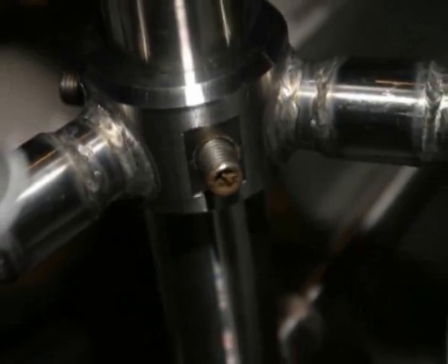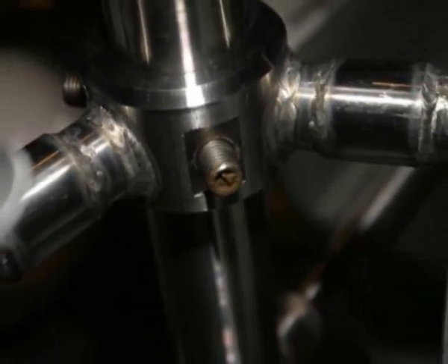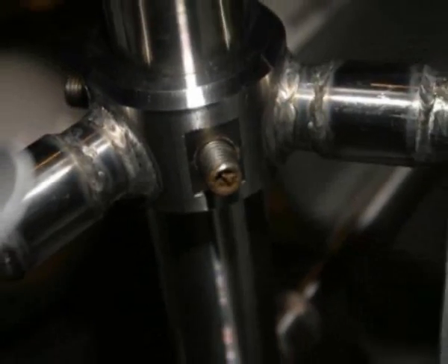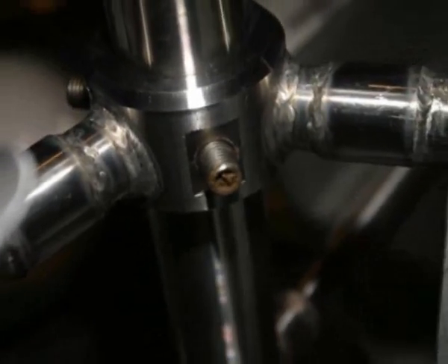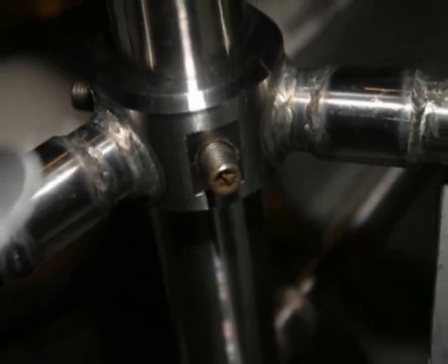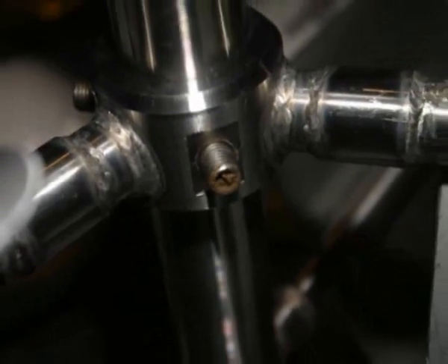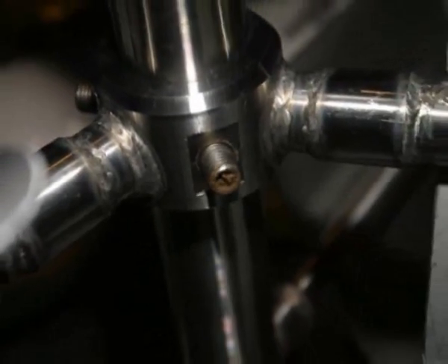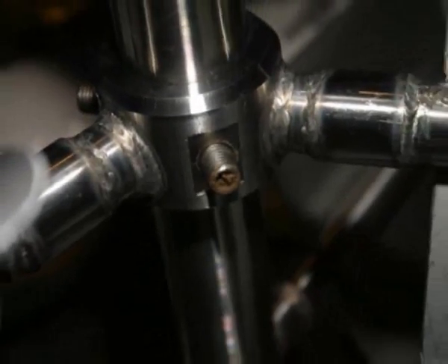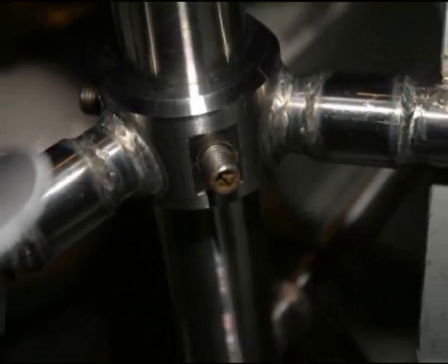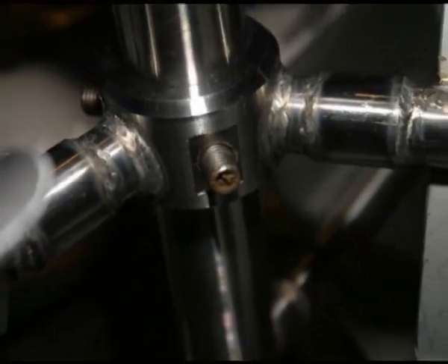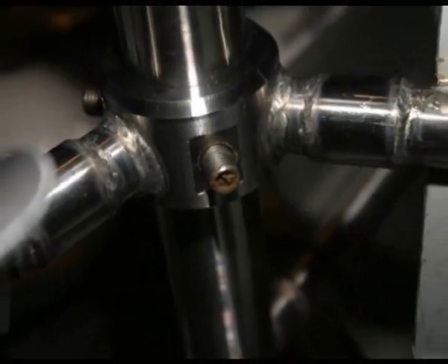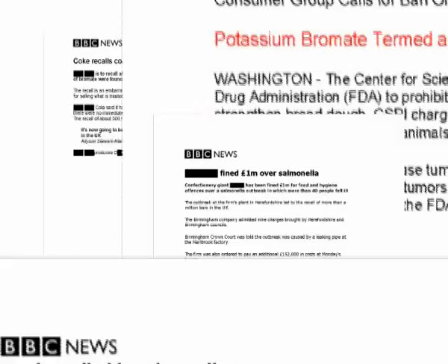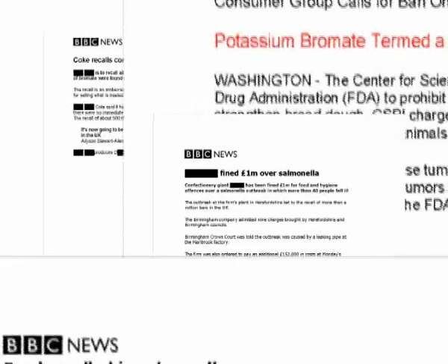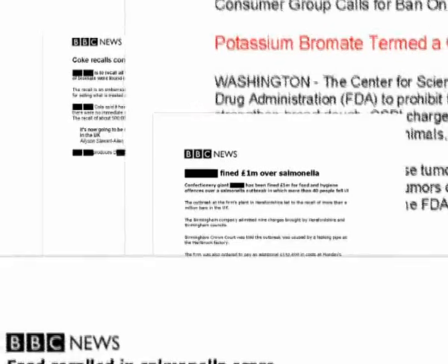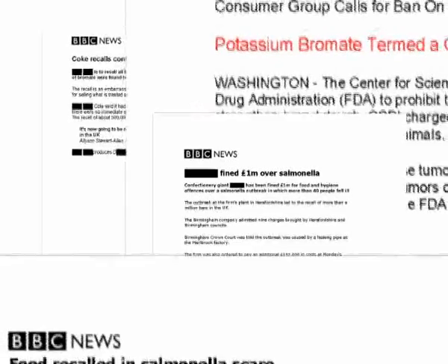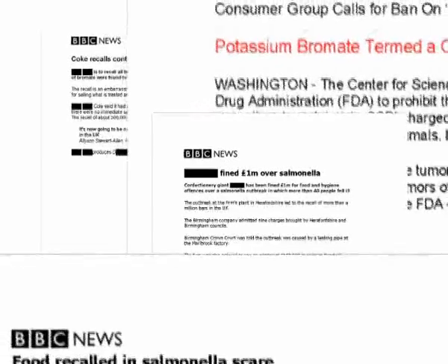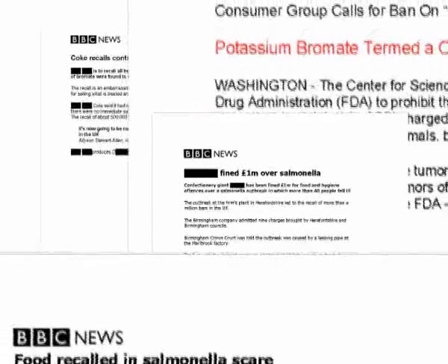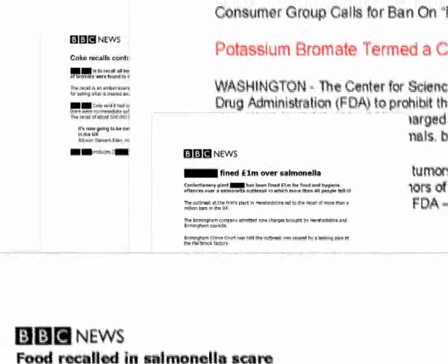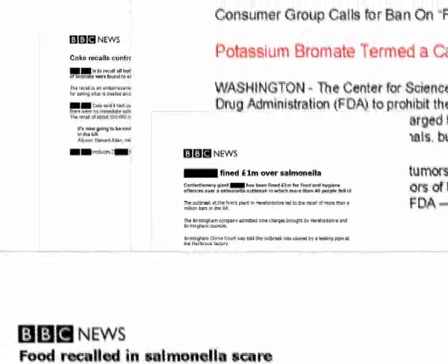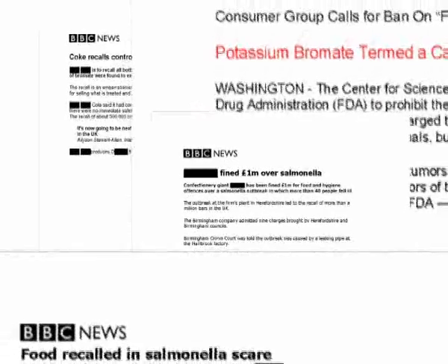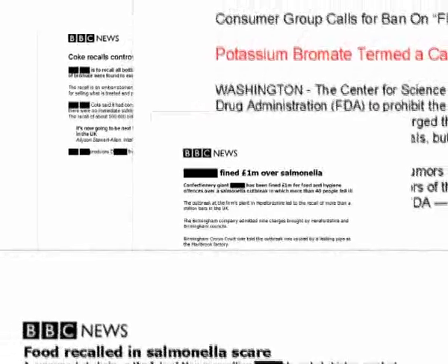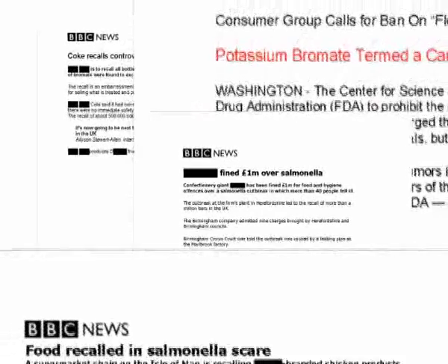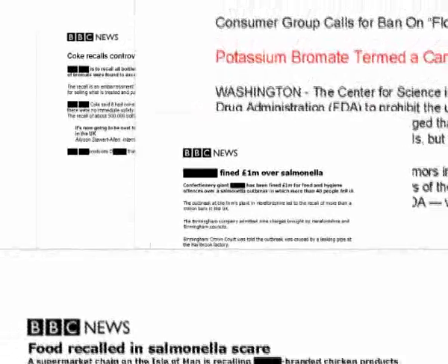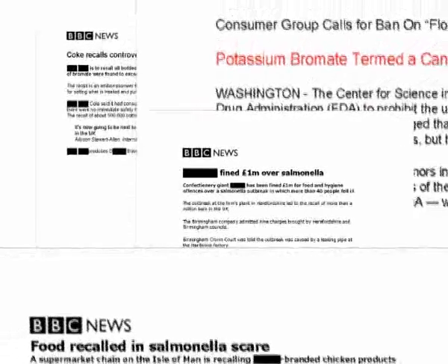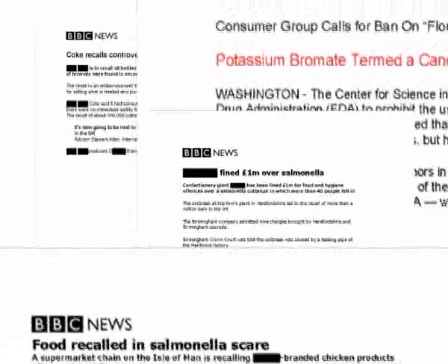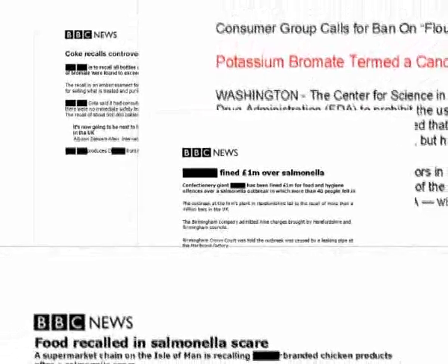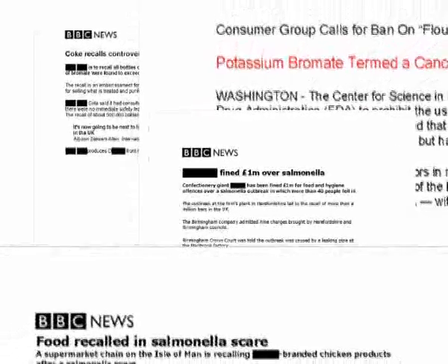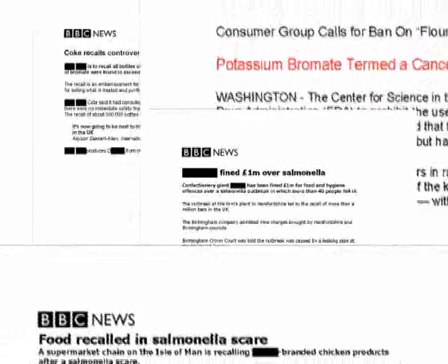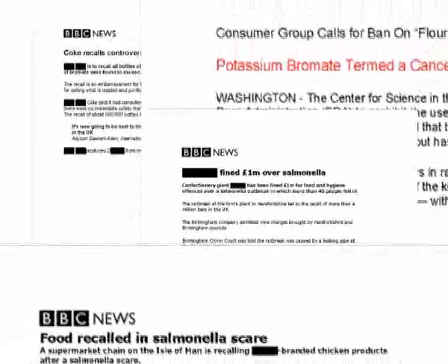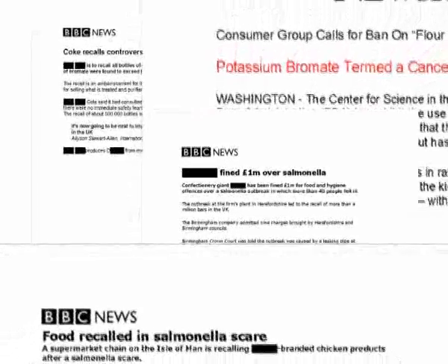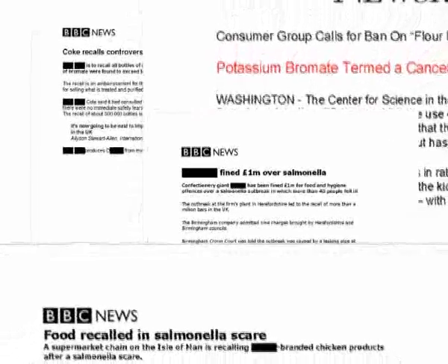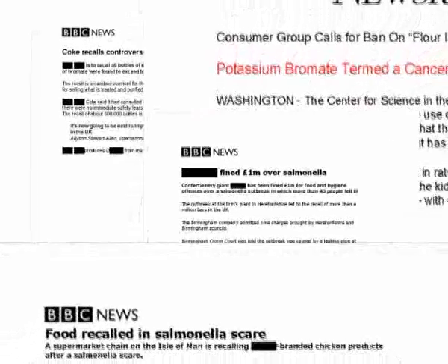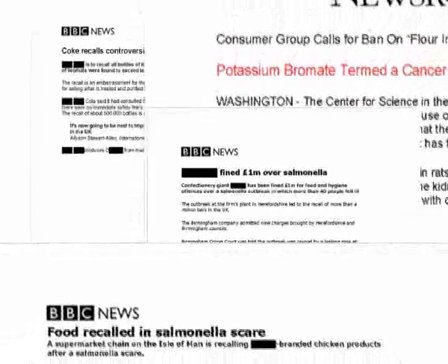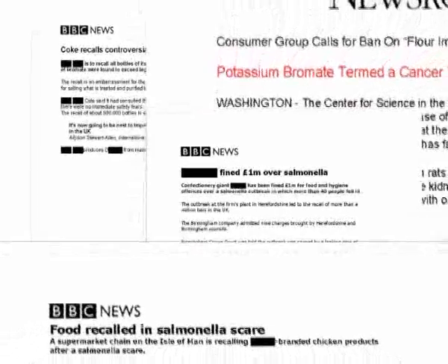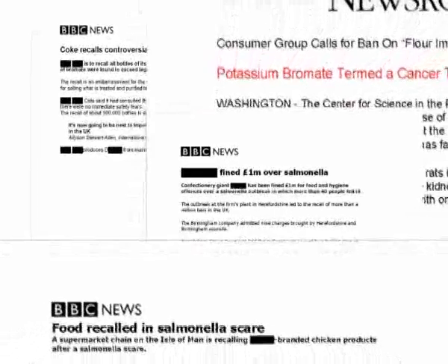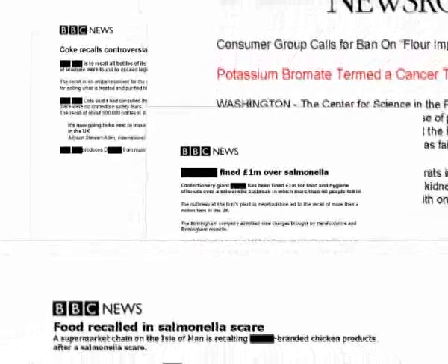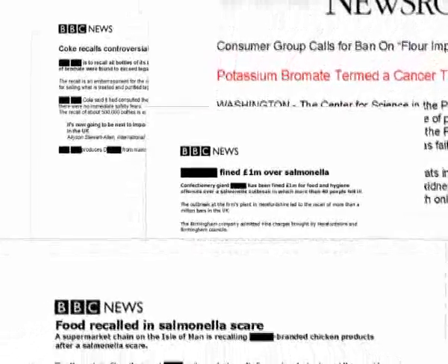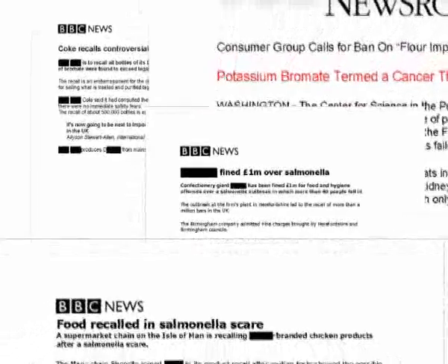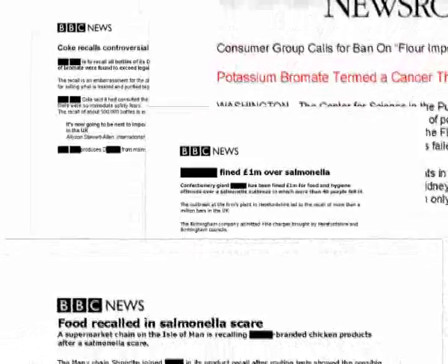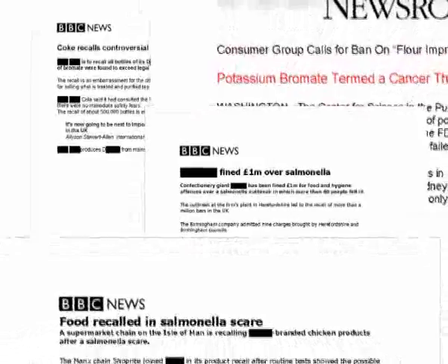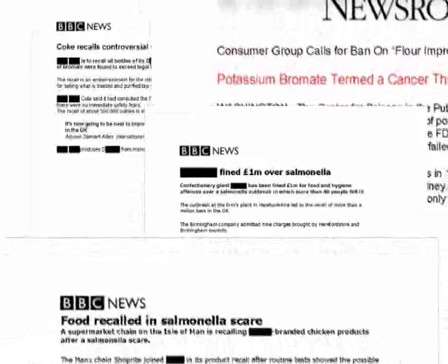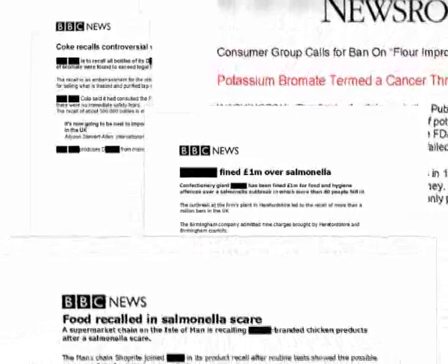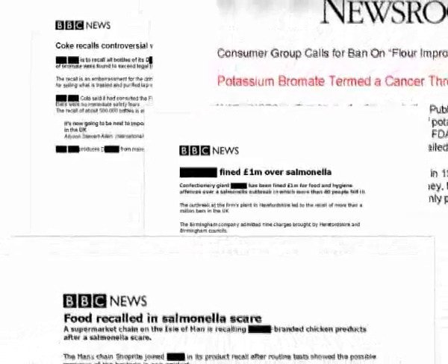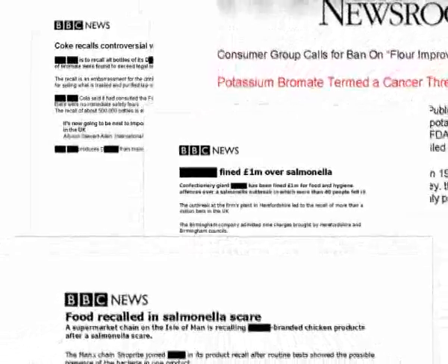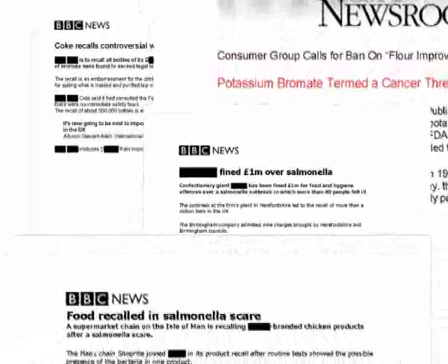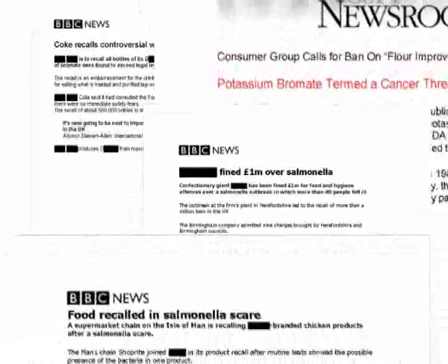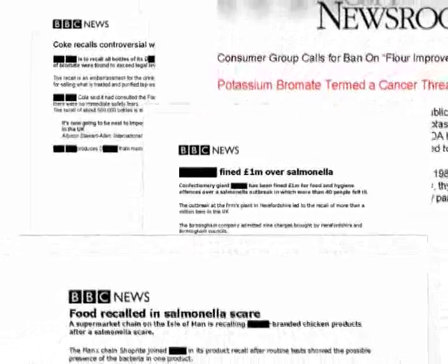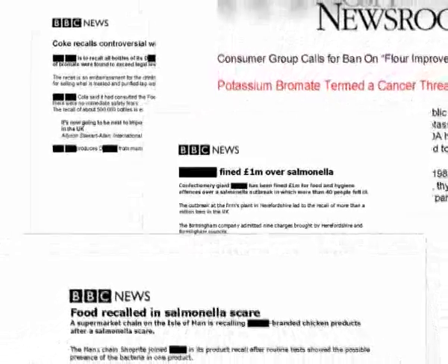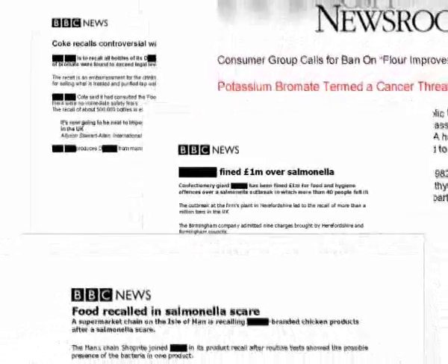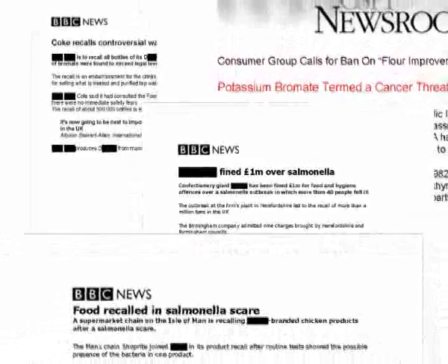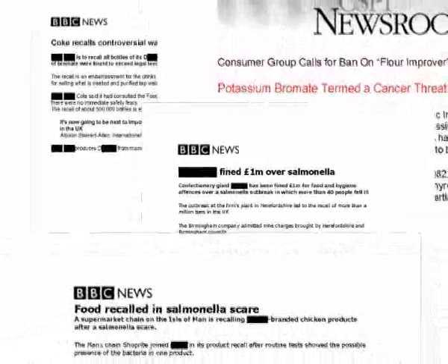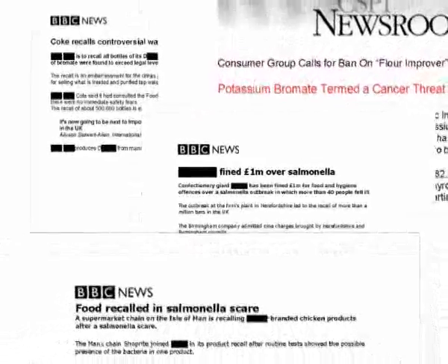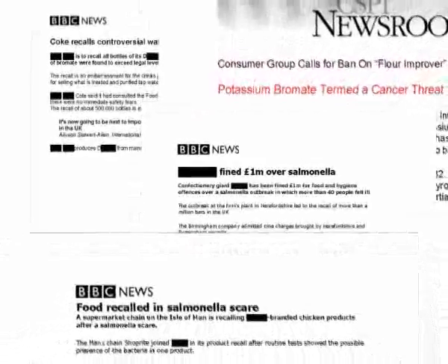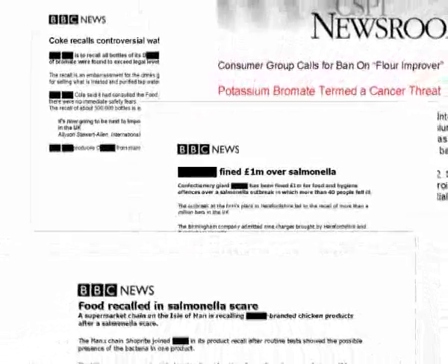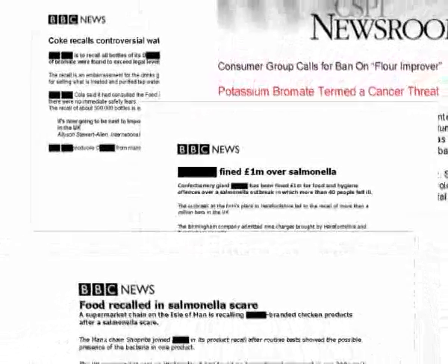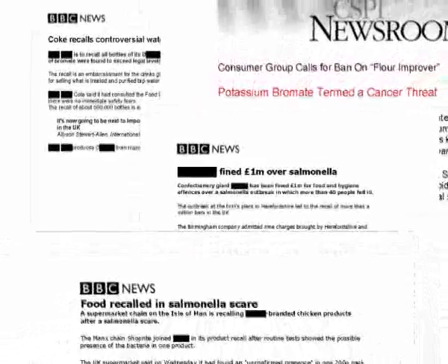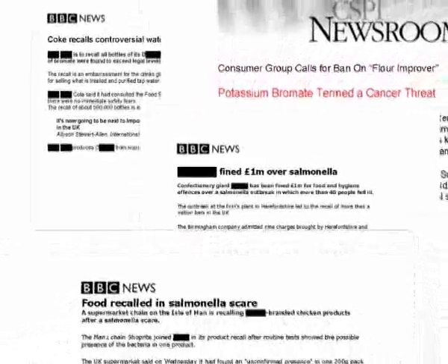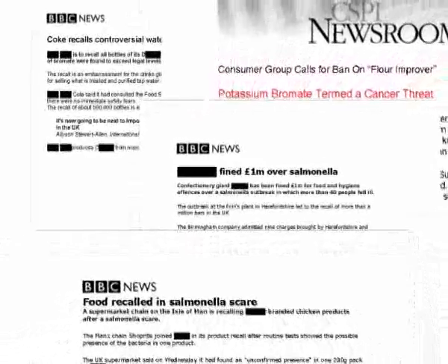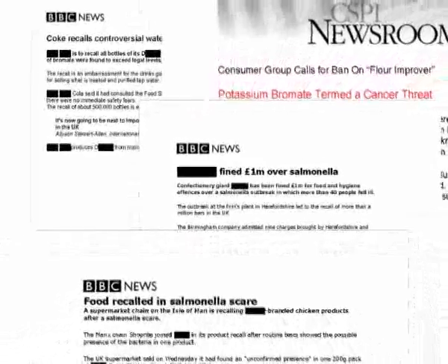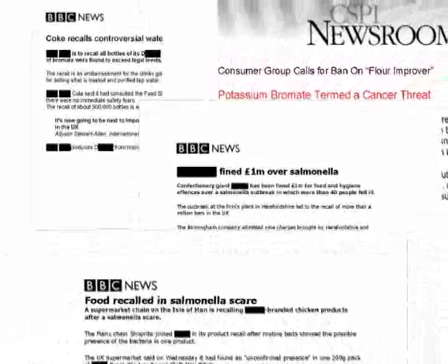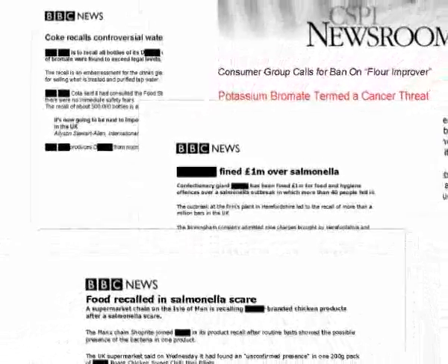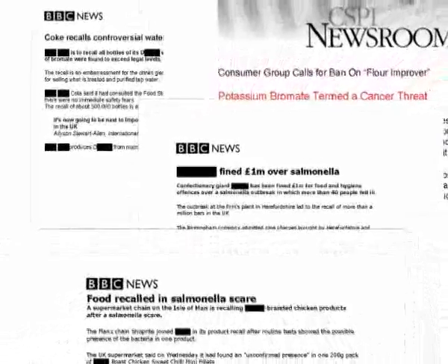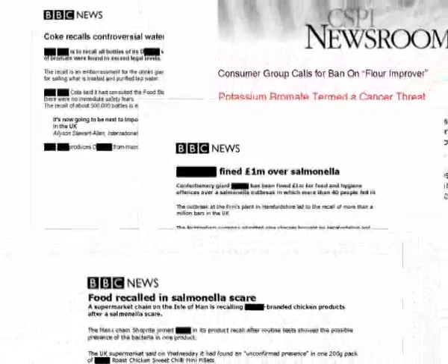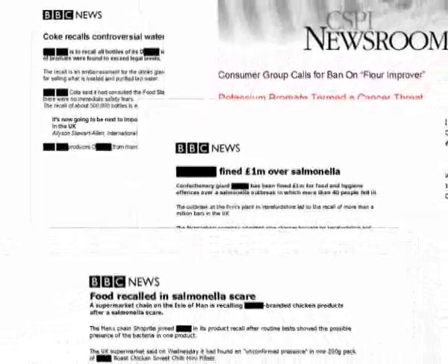Examples? Salmonella in chocolate, salmonella in roasted chicken products, bromate in water, bromate in bread.